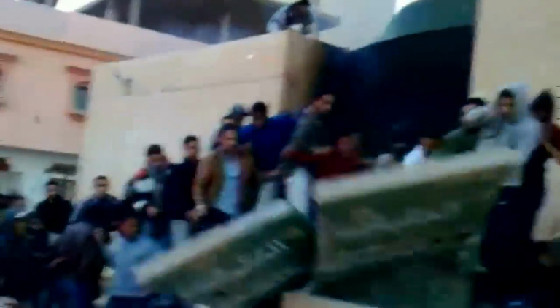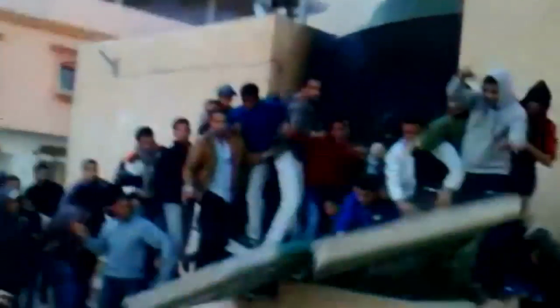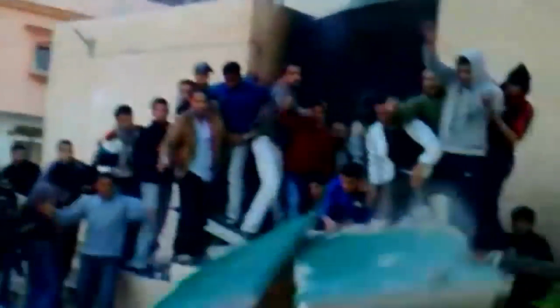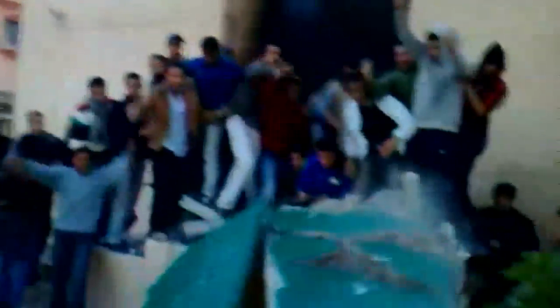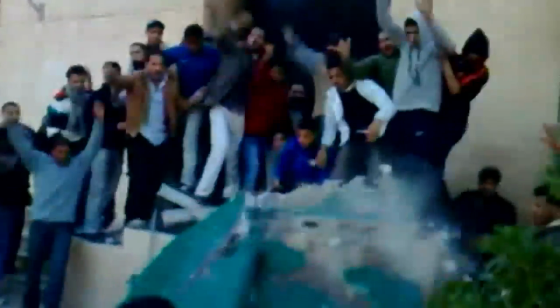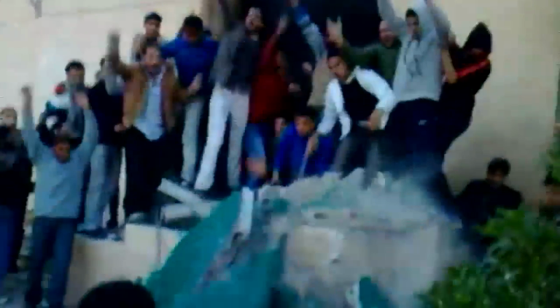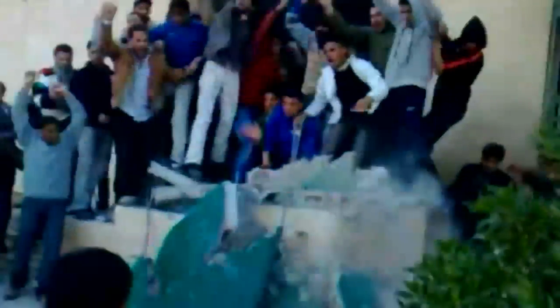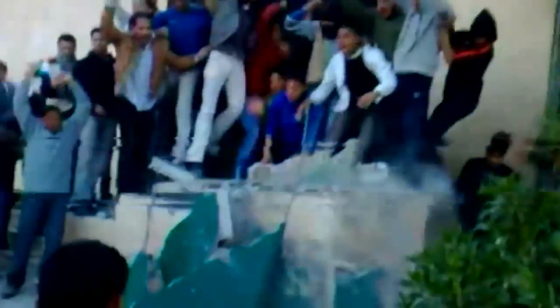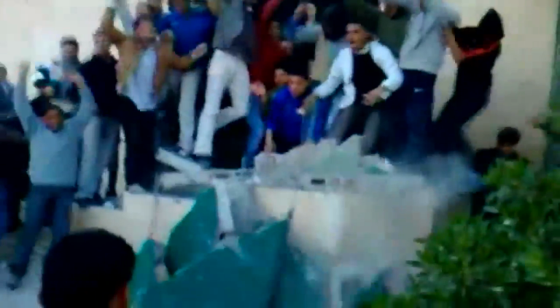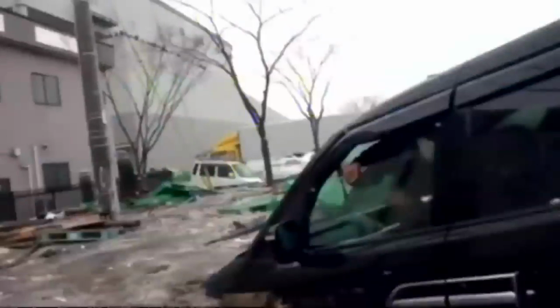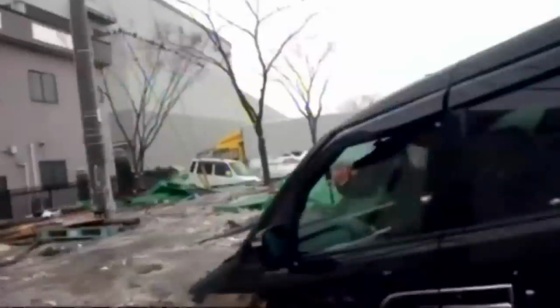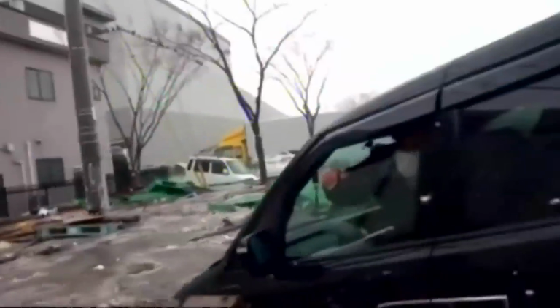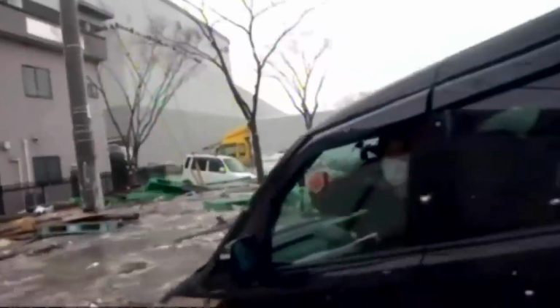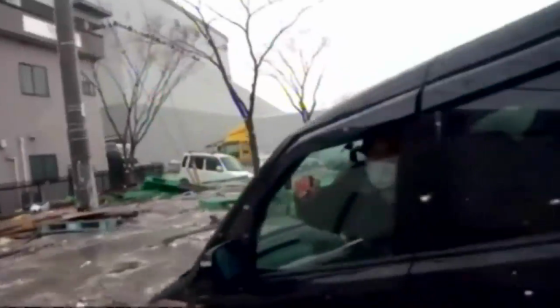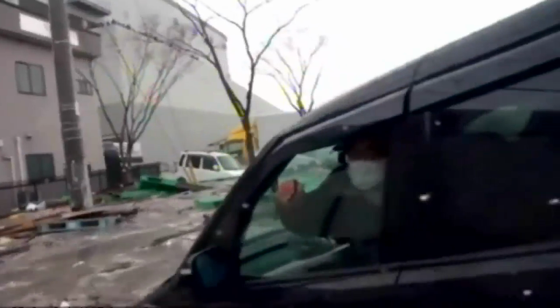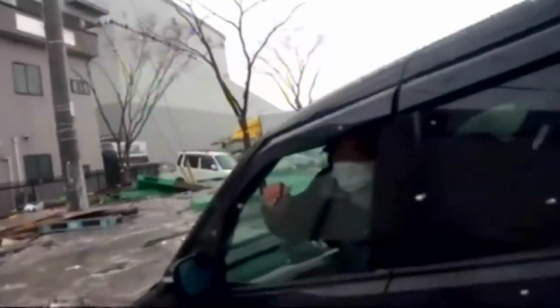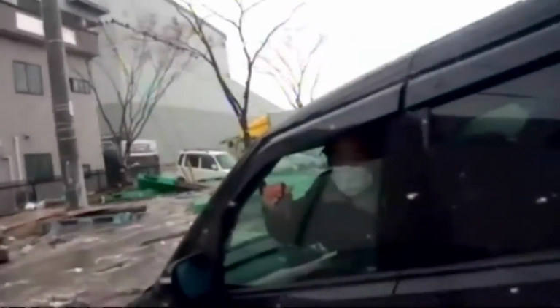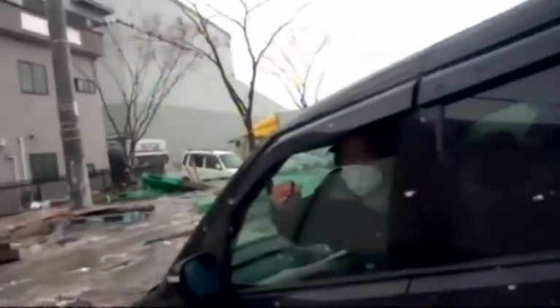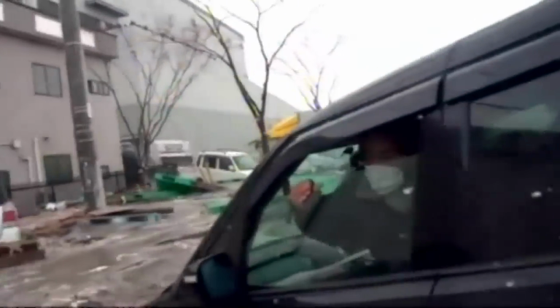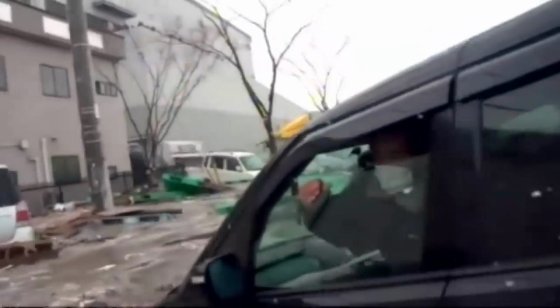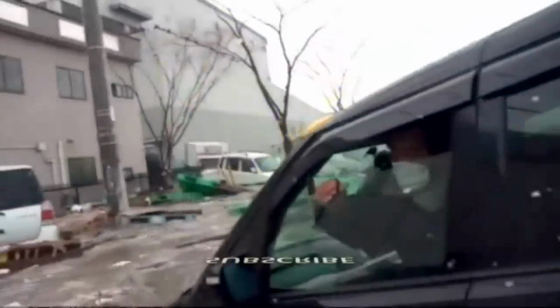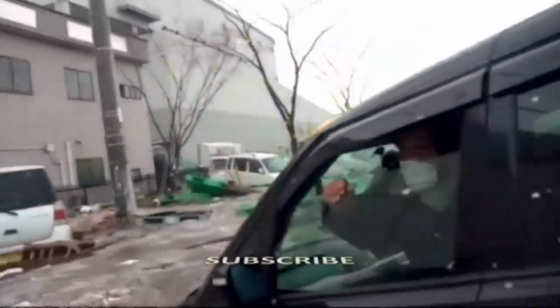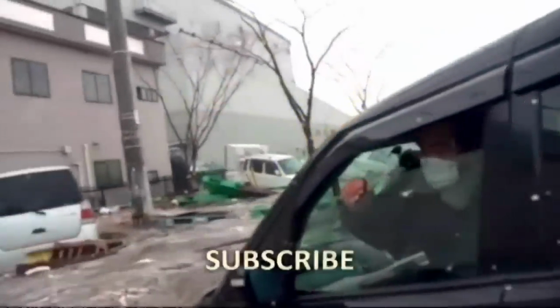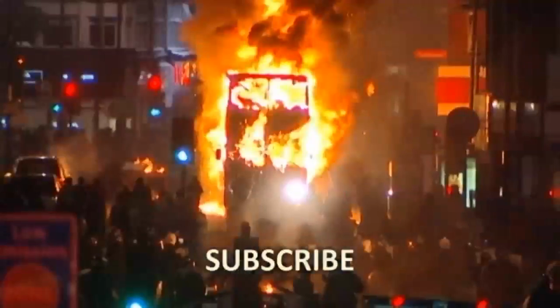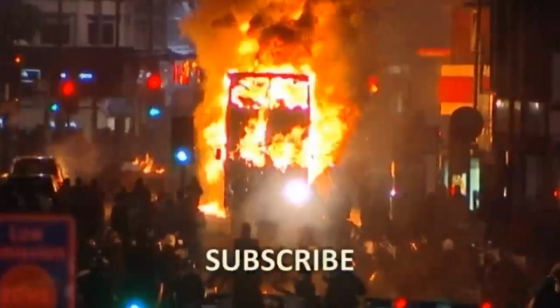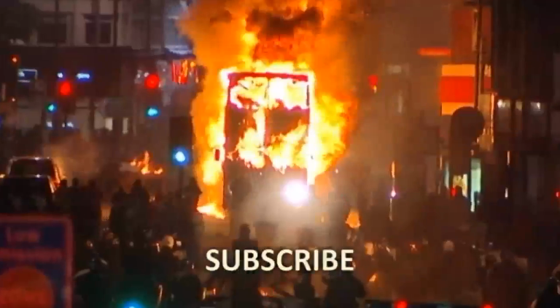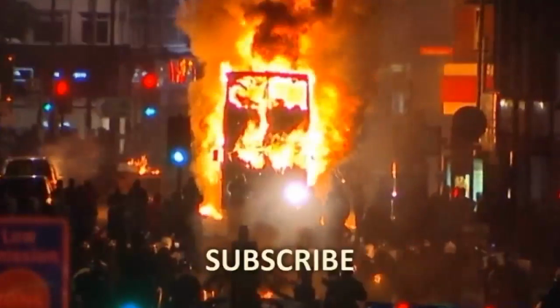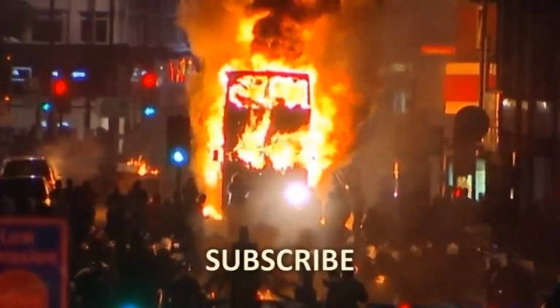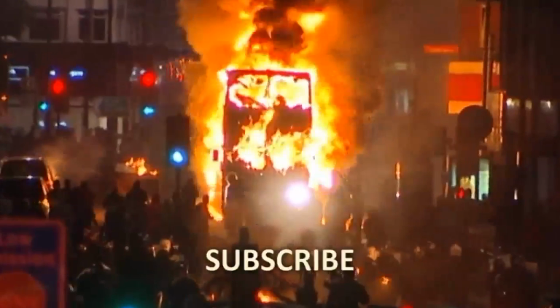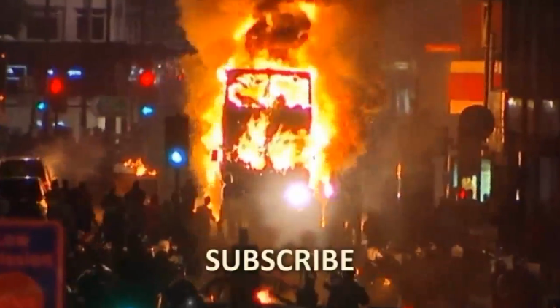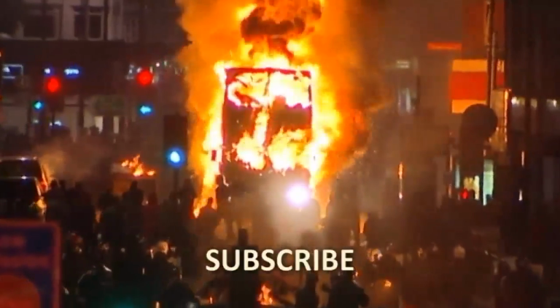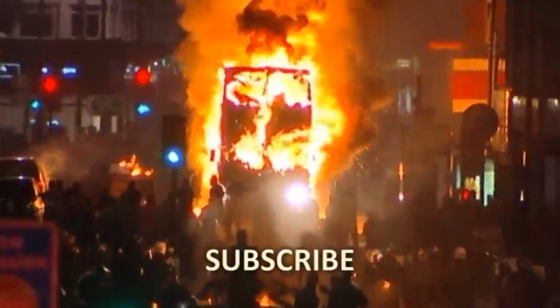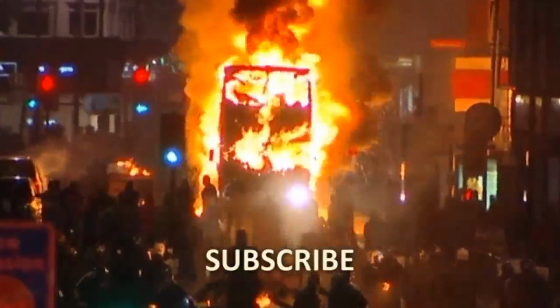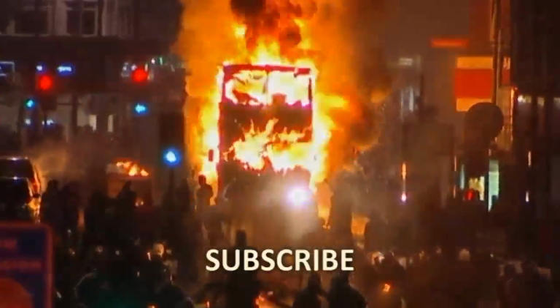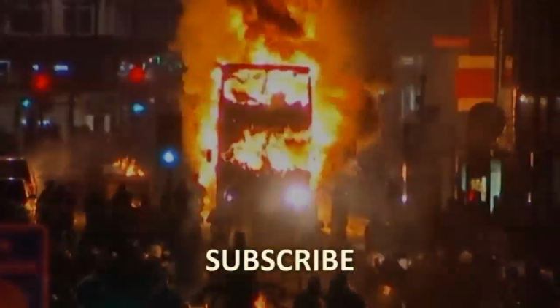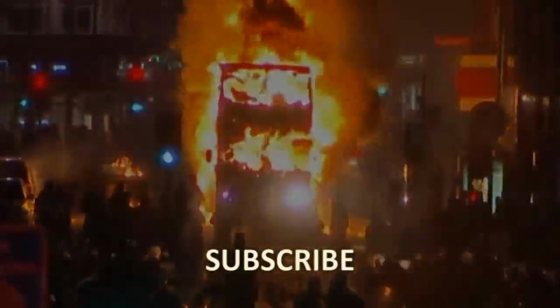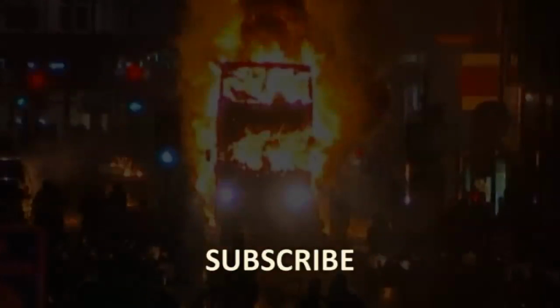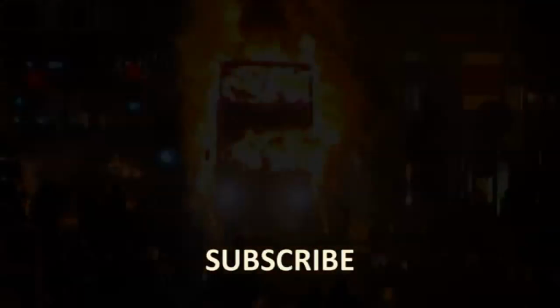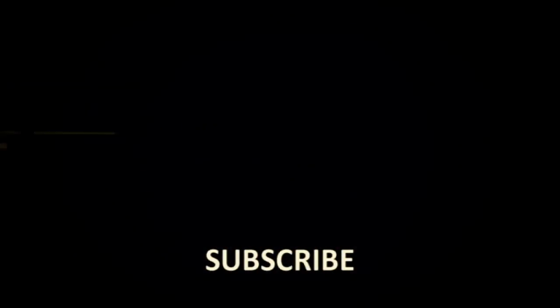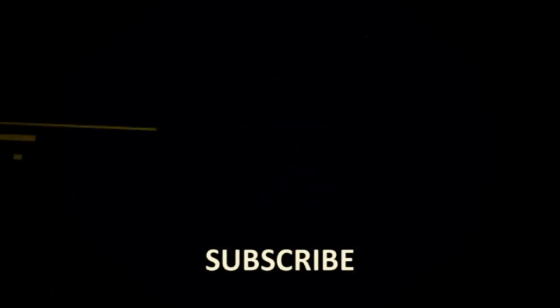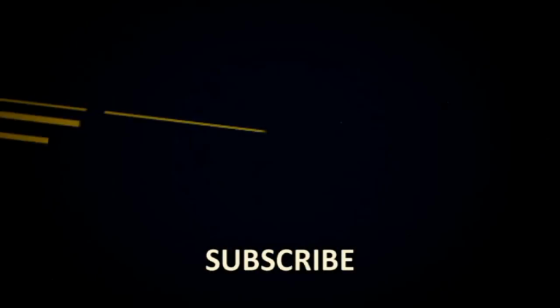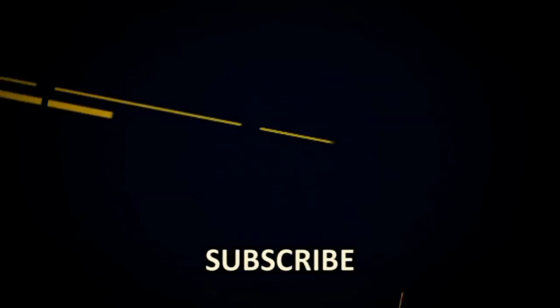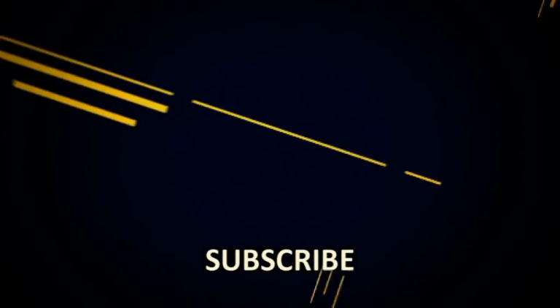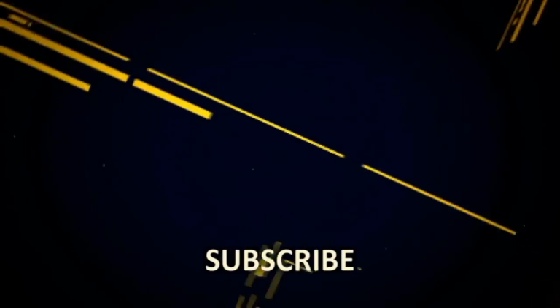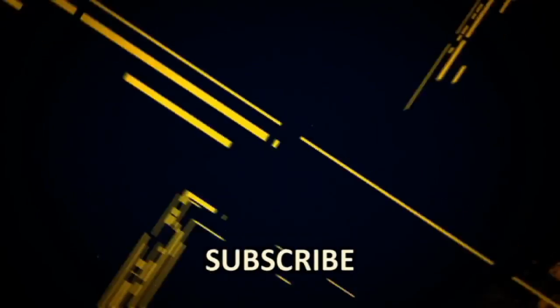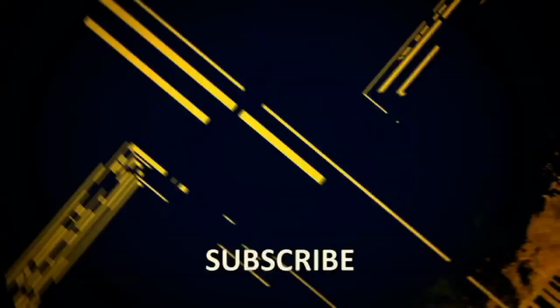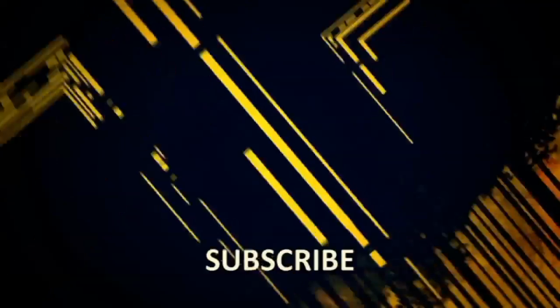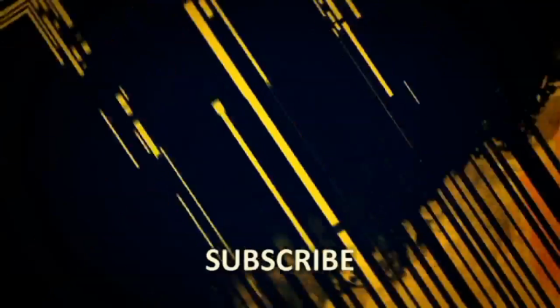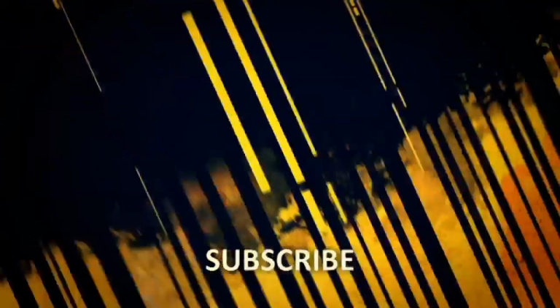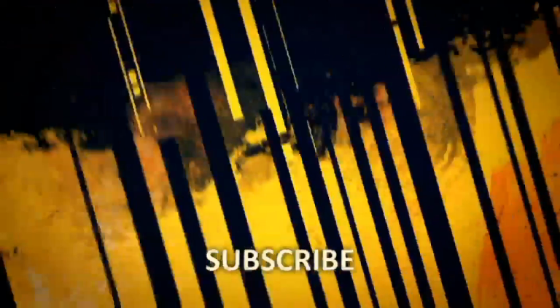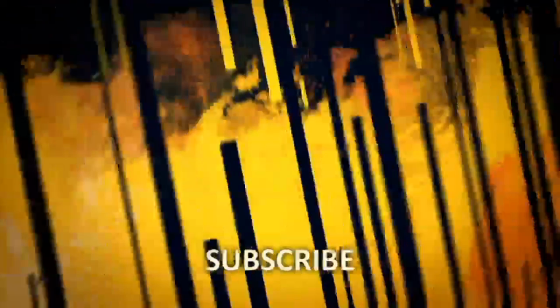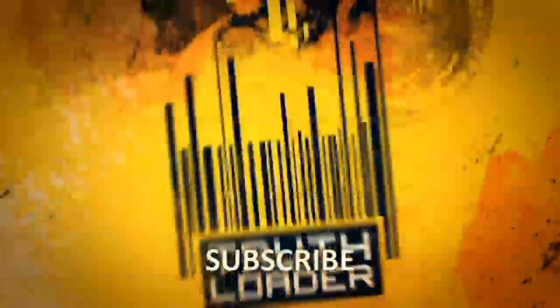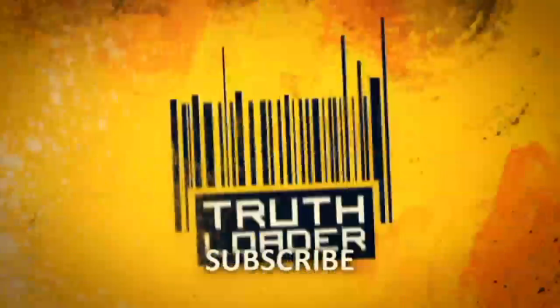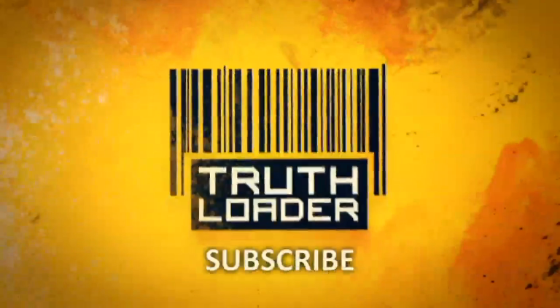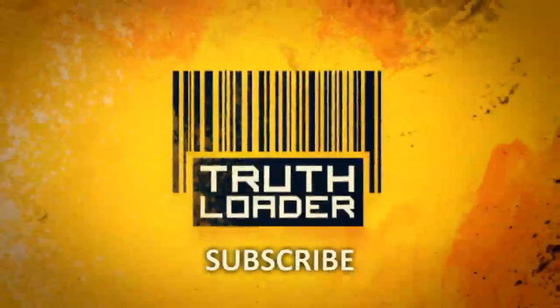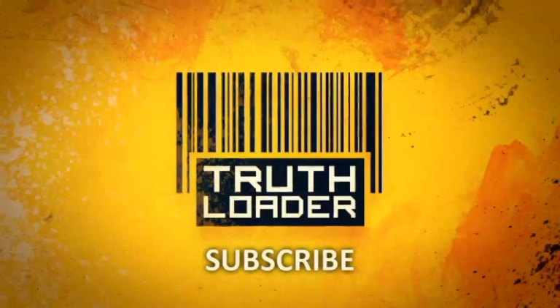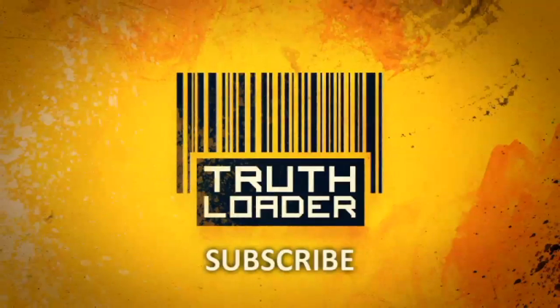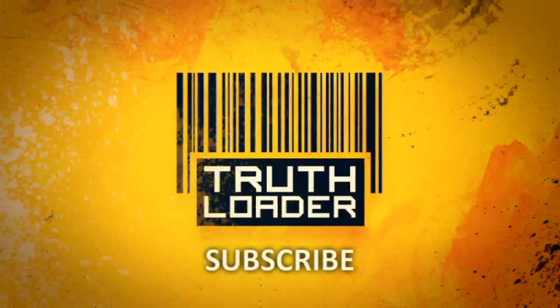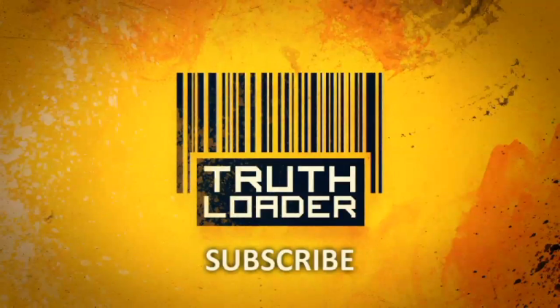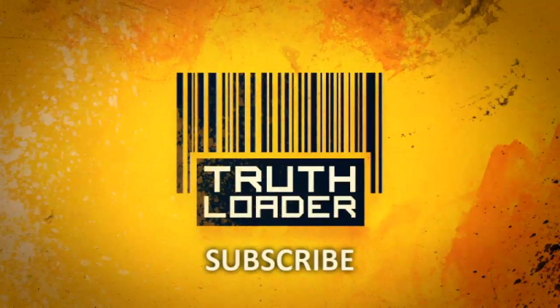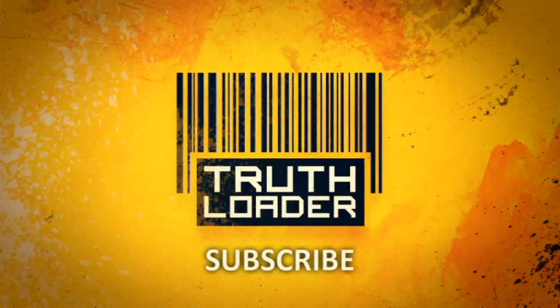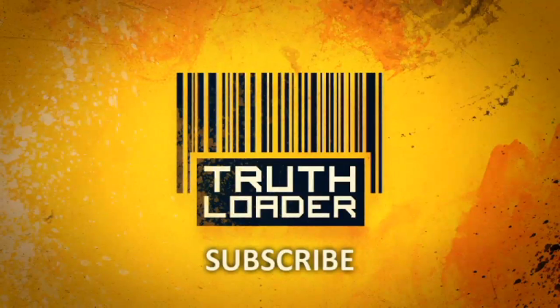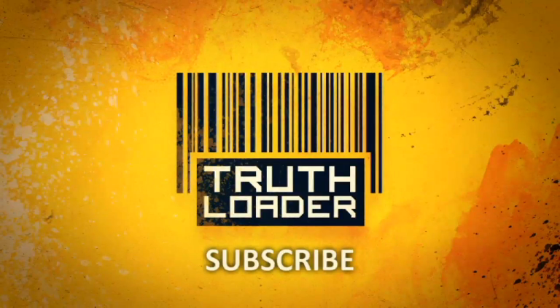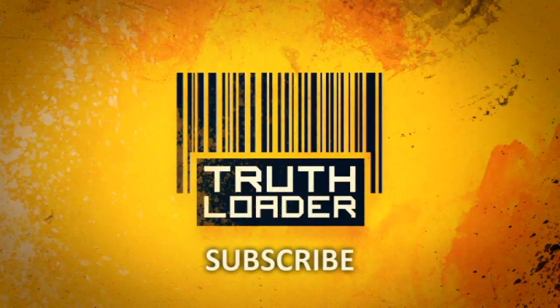Get more videos like this. Subscribe now to Truthloader, the new home of citizen journalism.